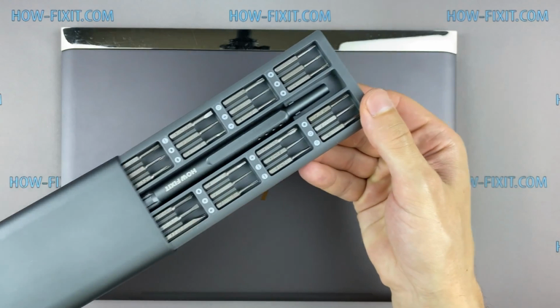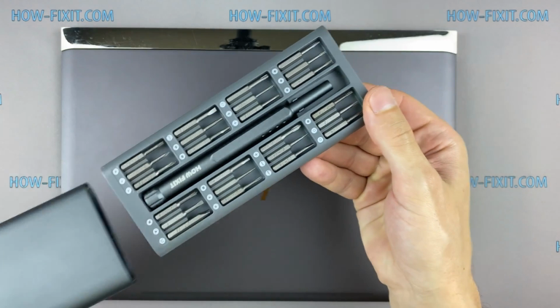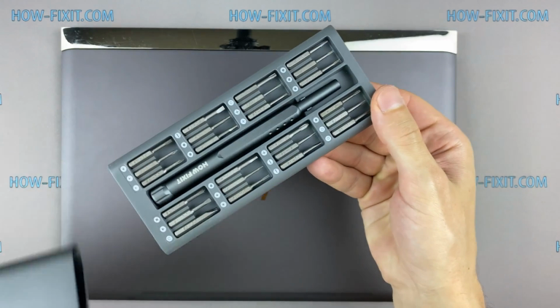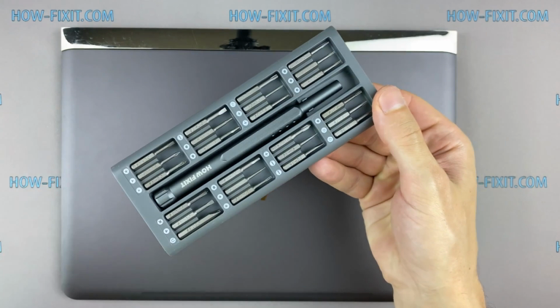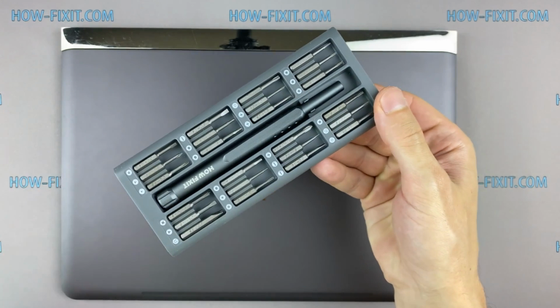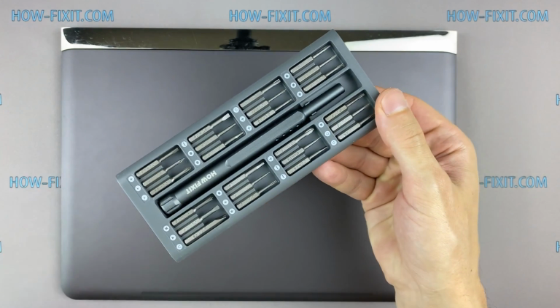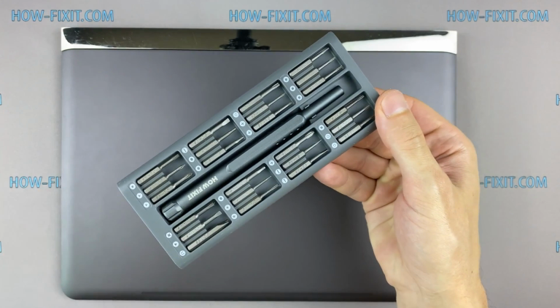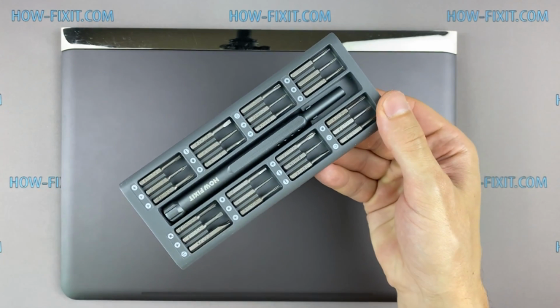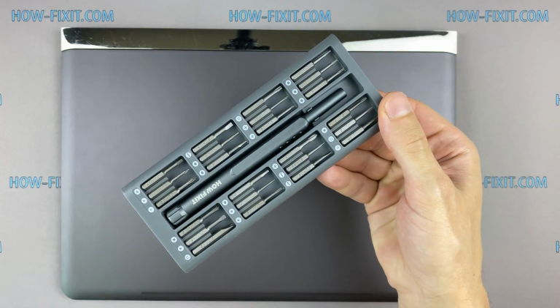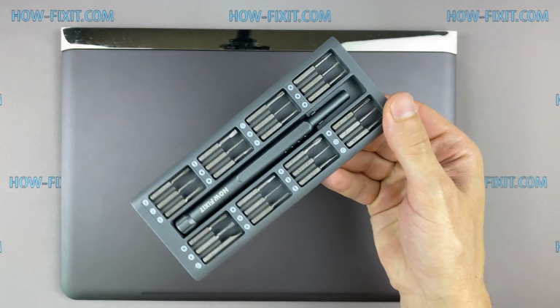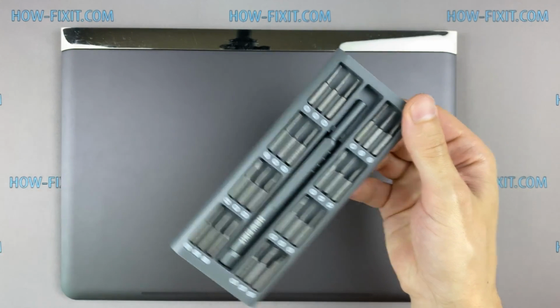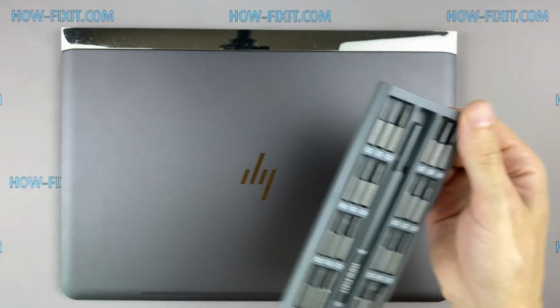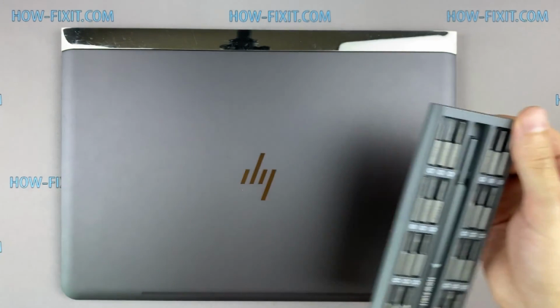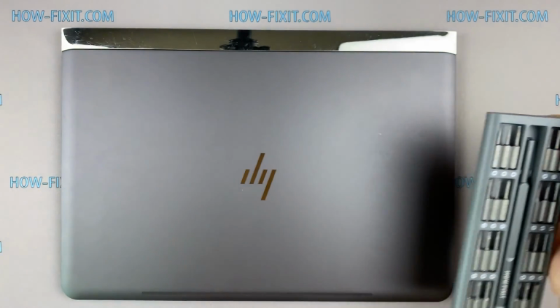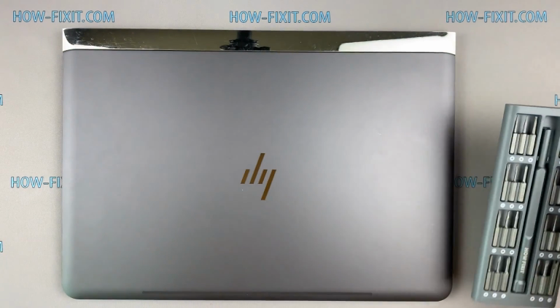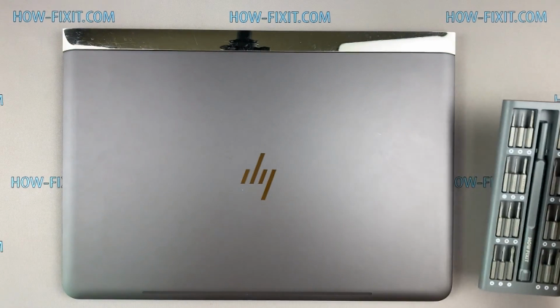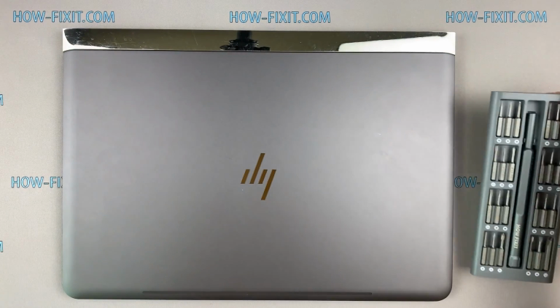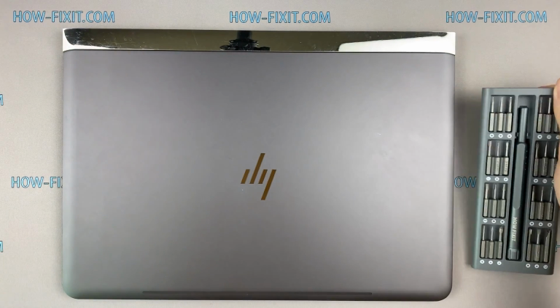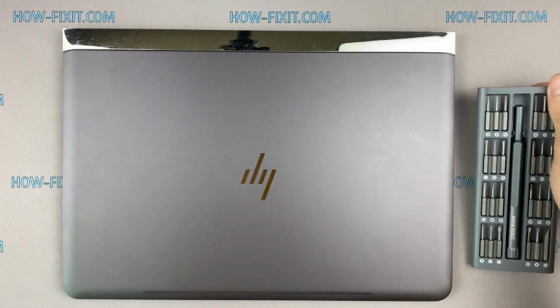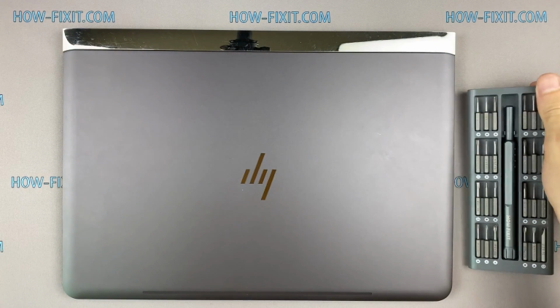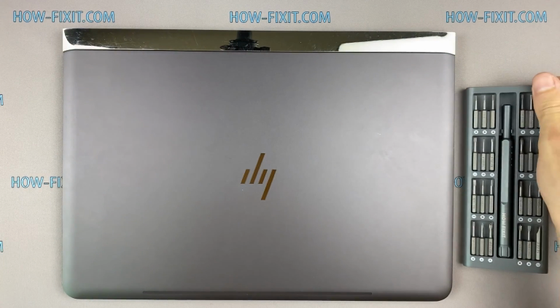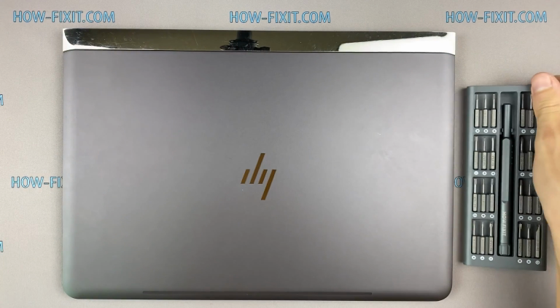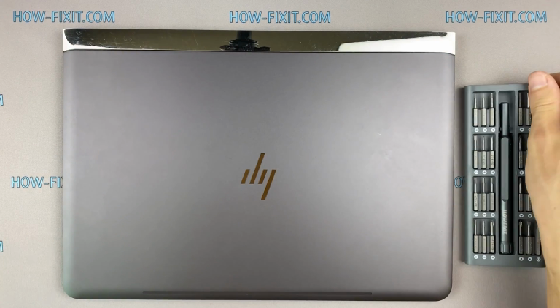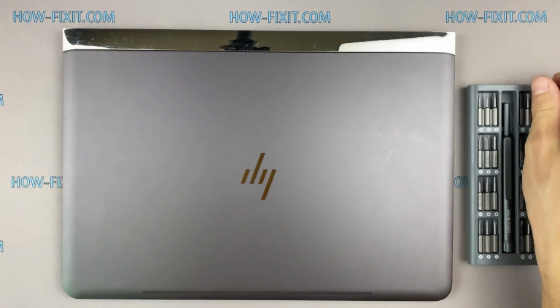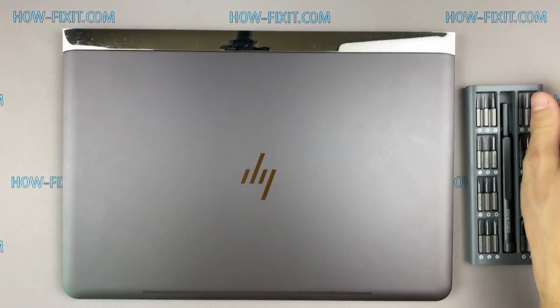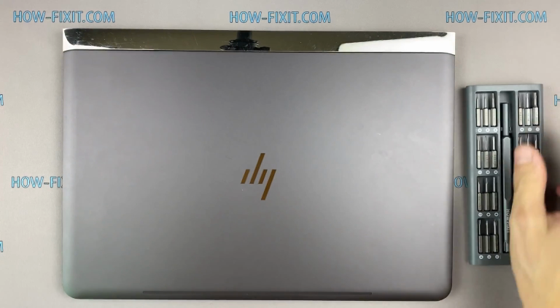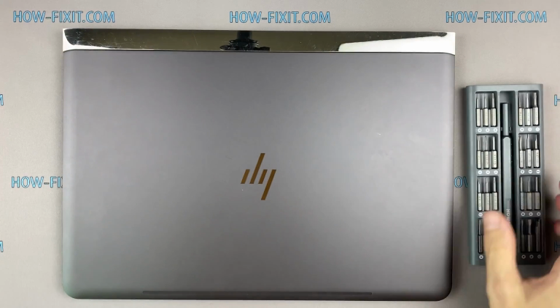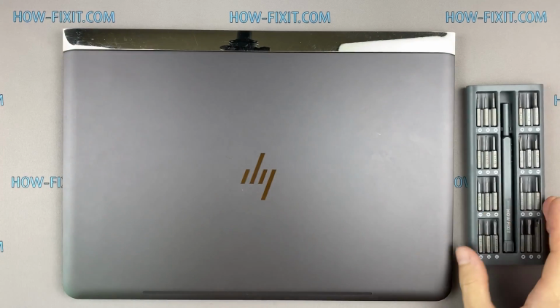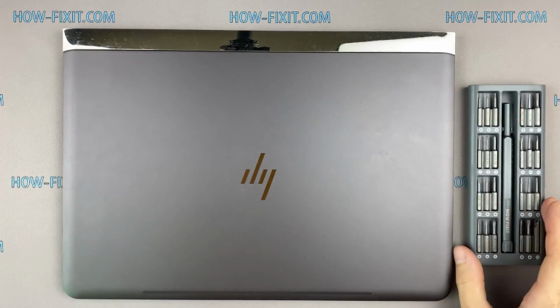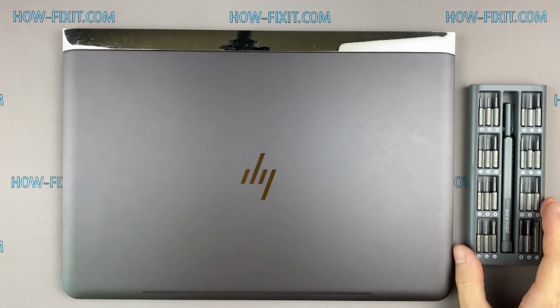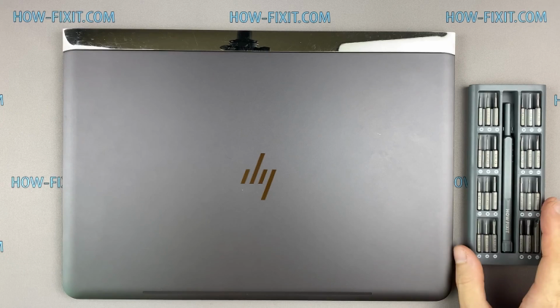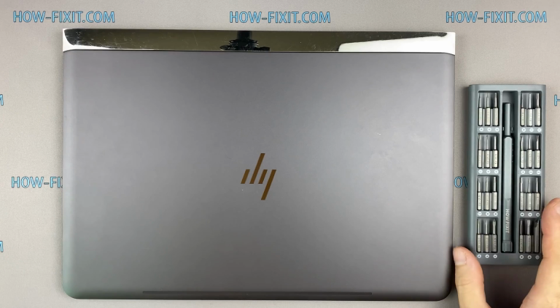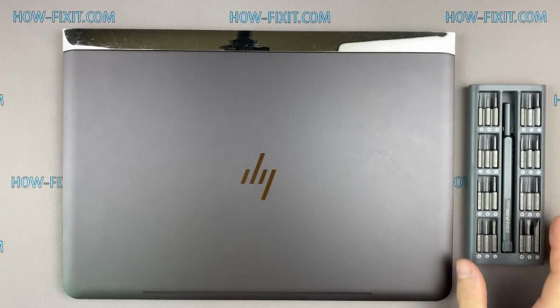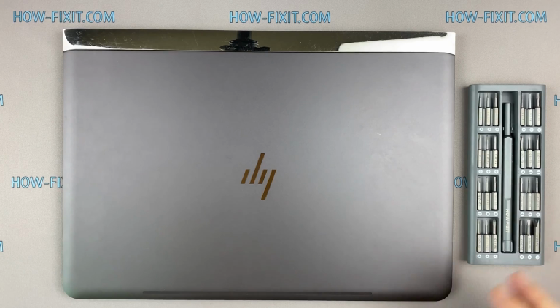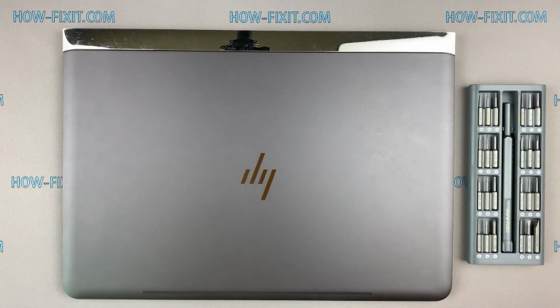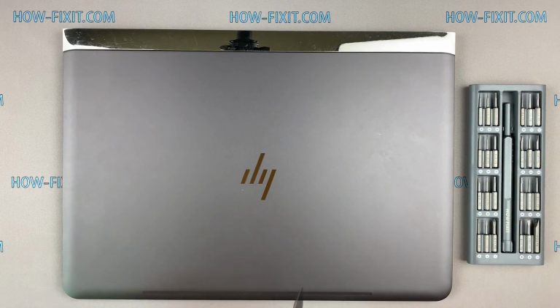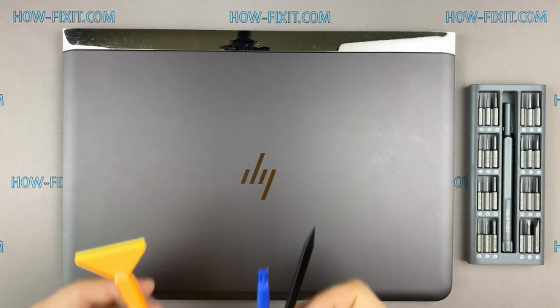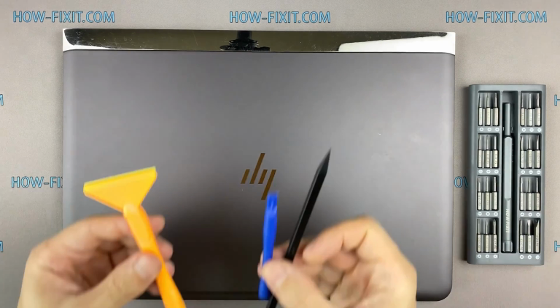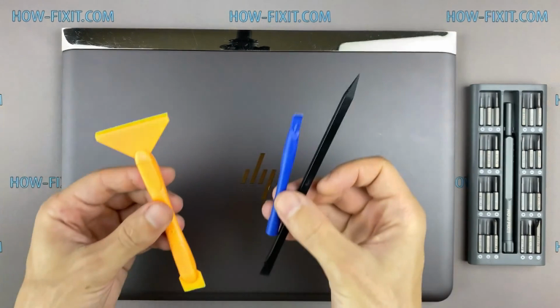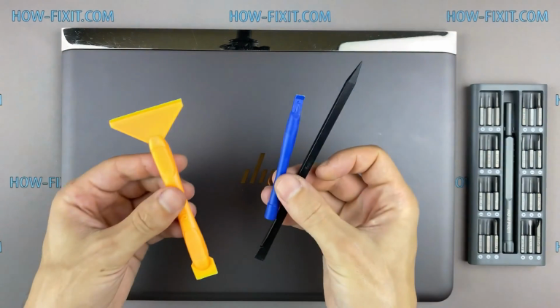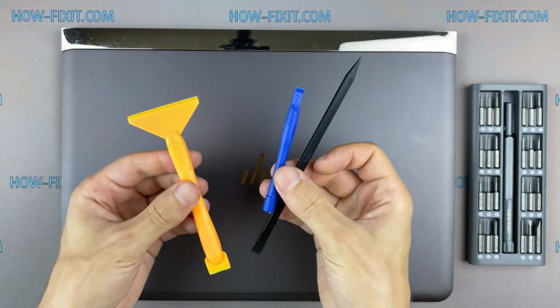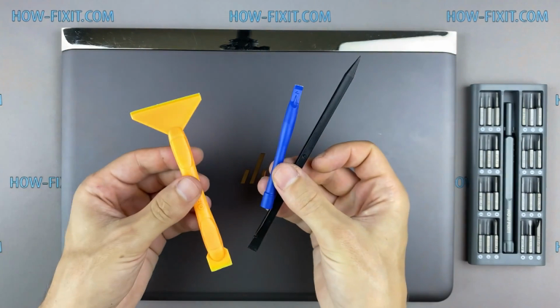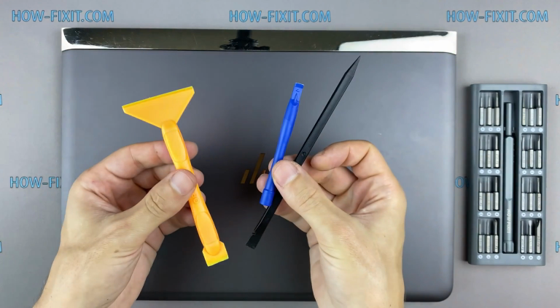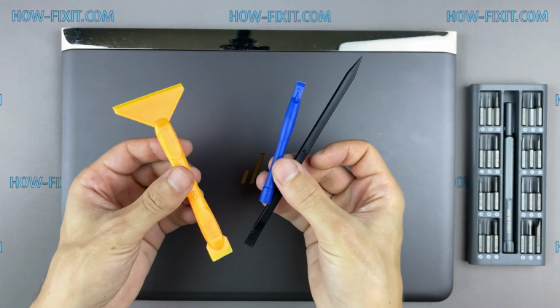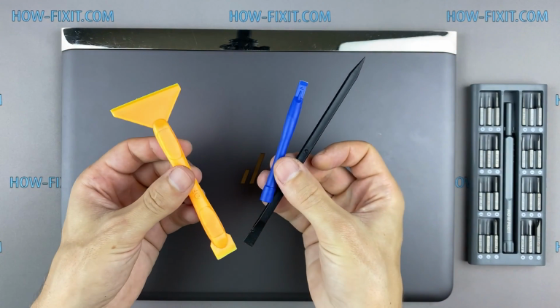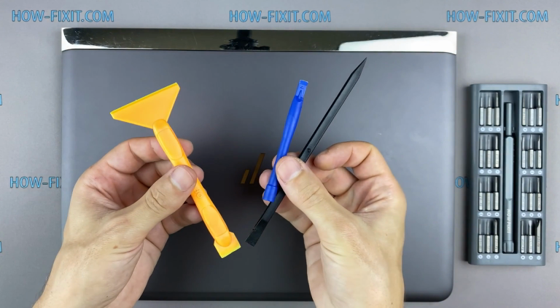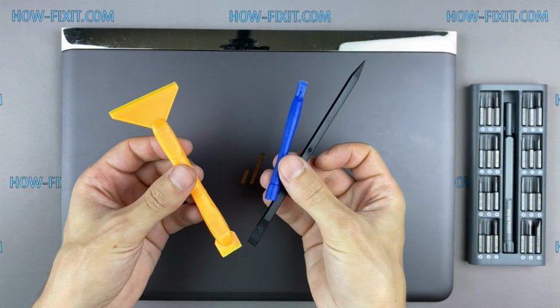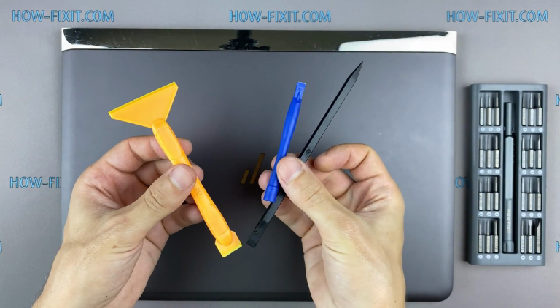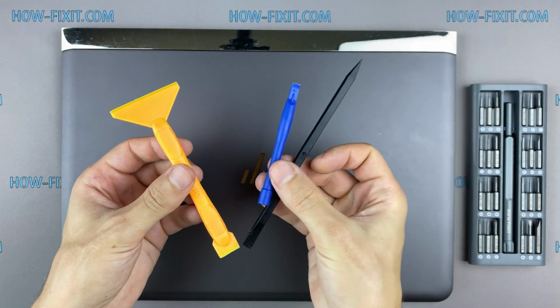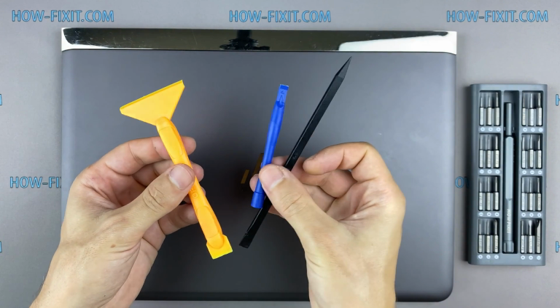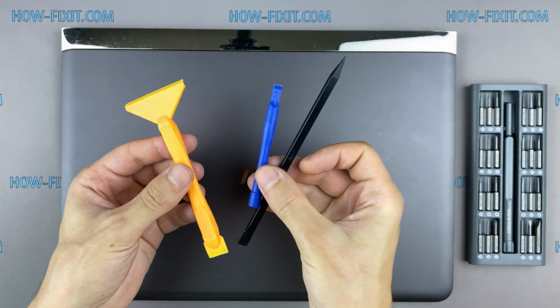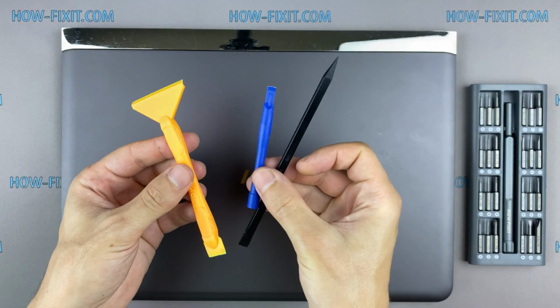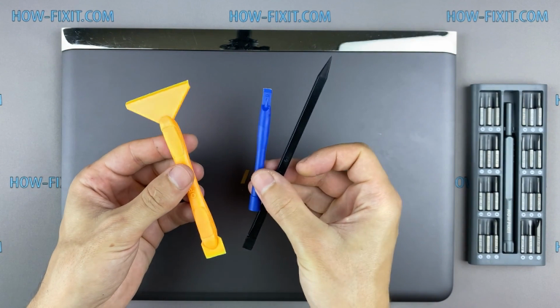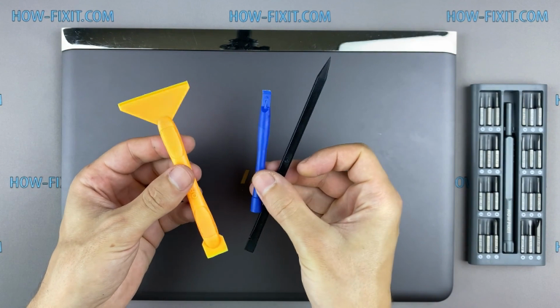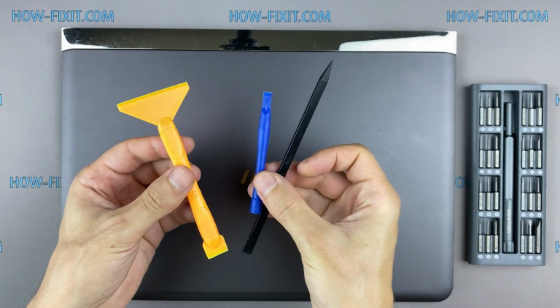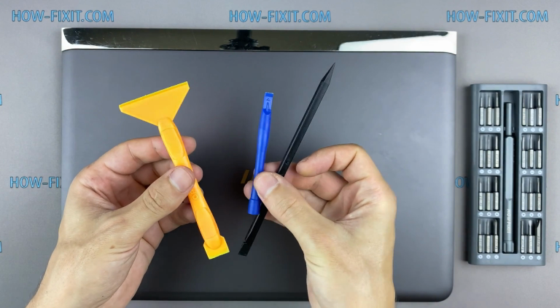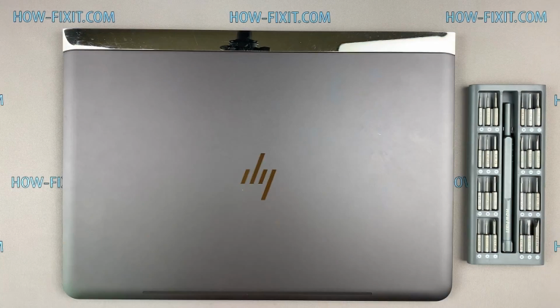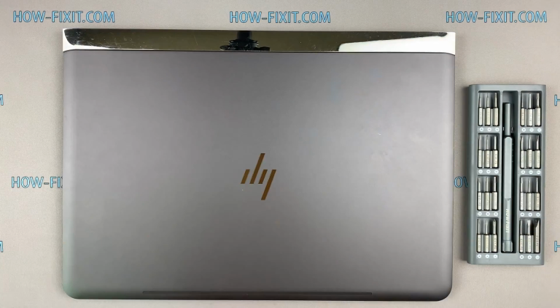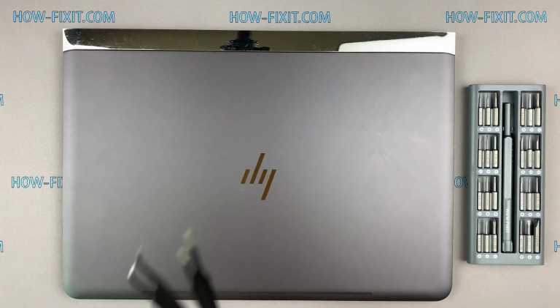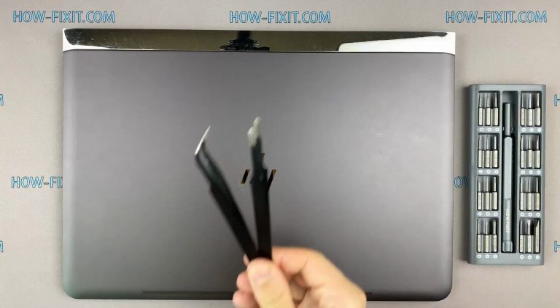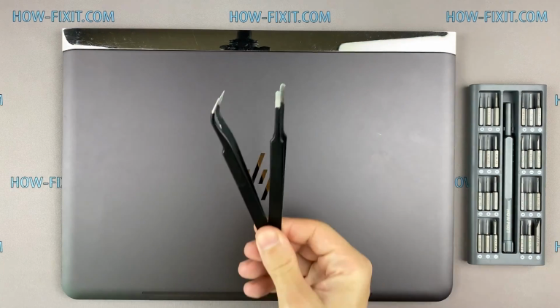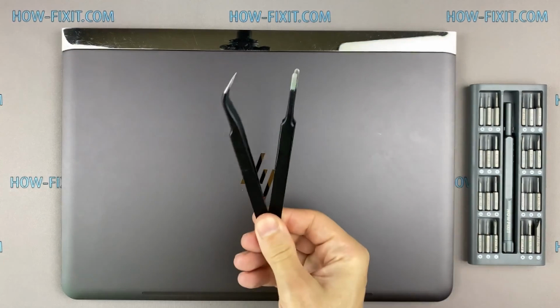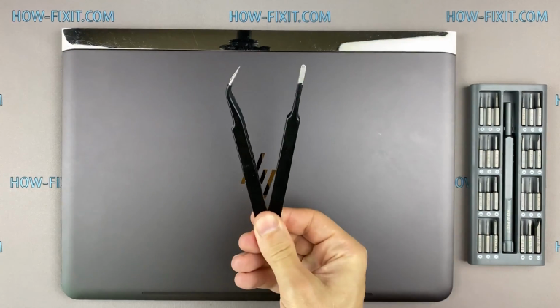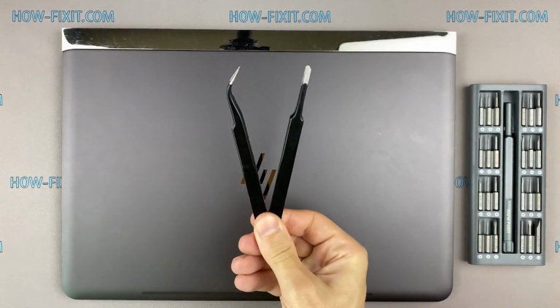To disassemble you will need the following tools: a Philips 1 screwdriver, a Torx T6 screwdriver, a plastic tool, and tweezers.